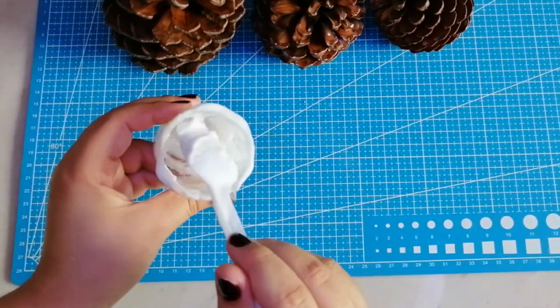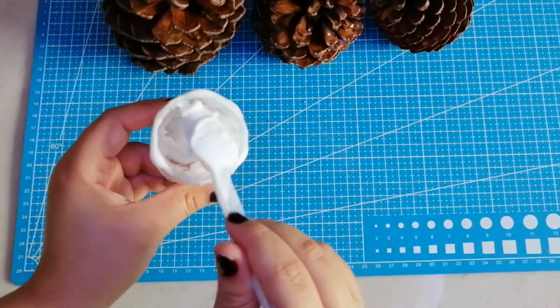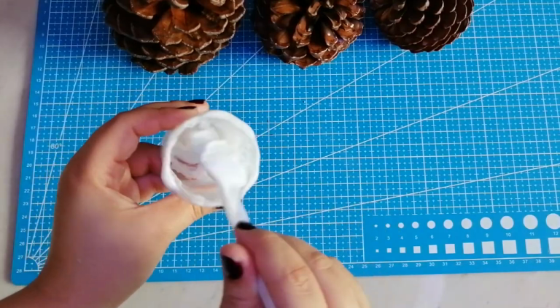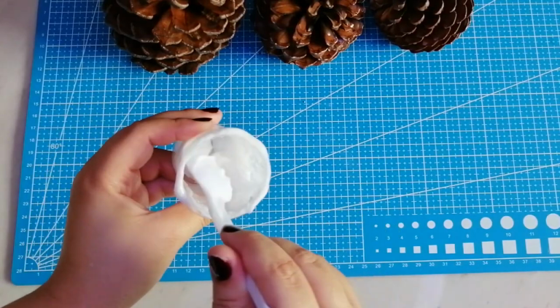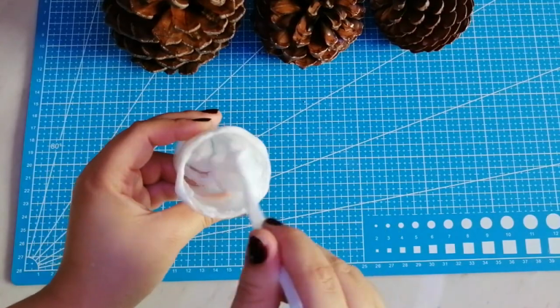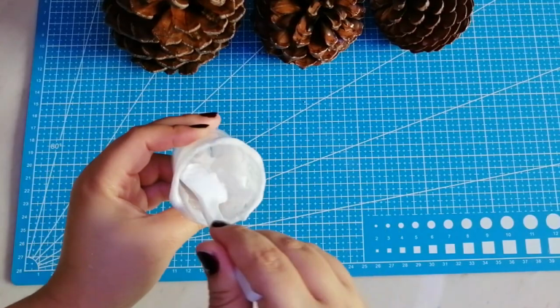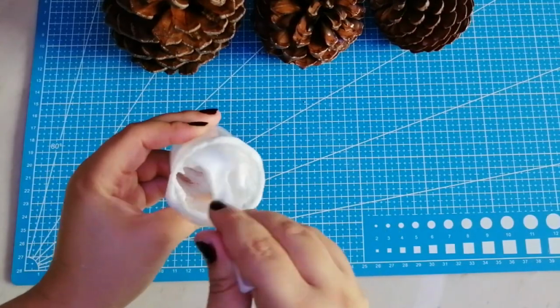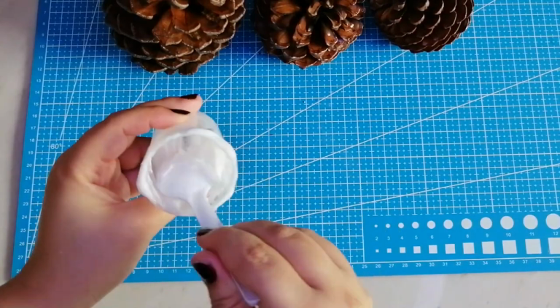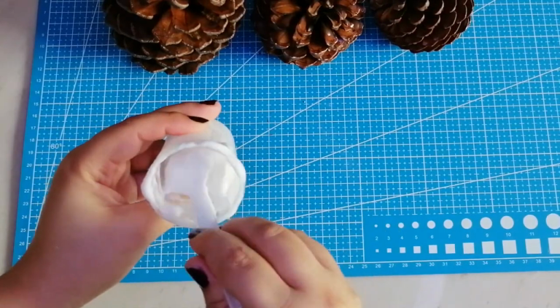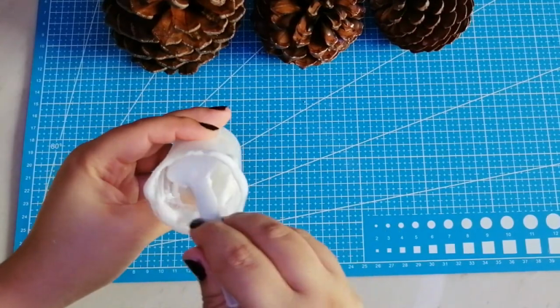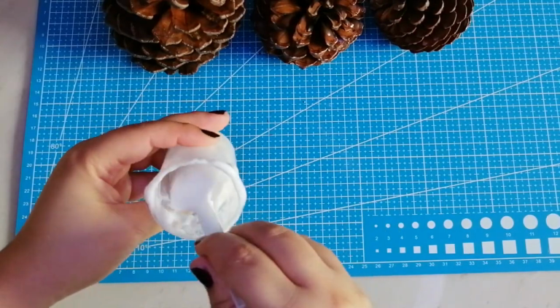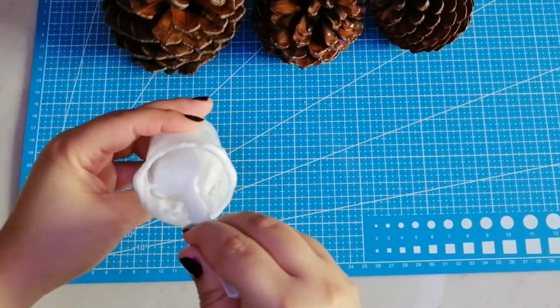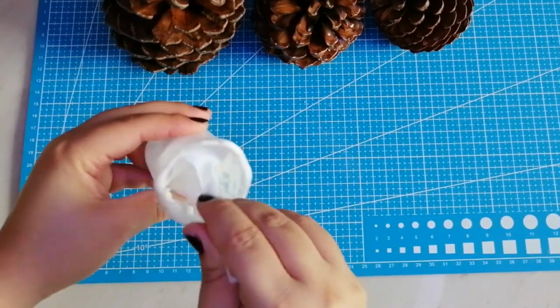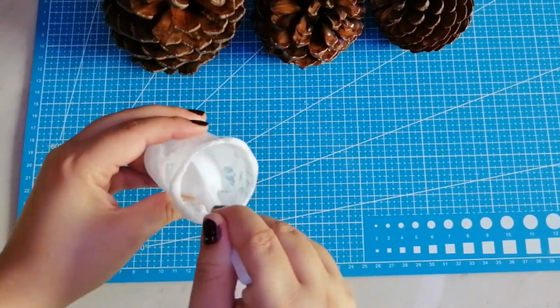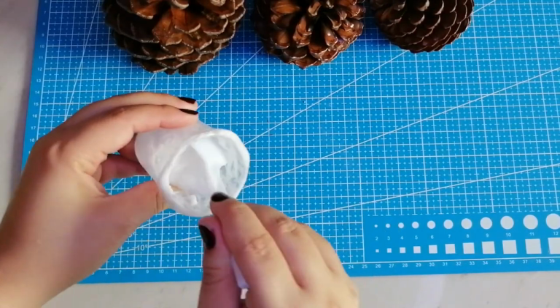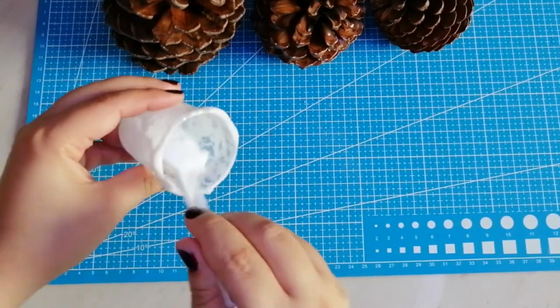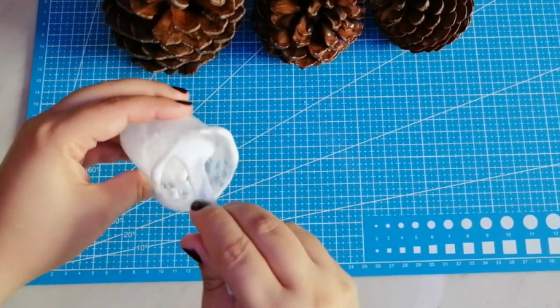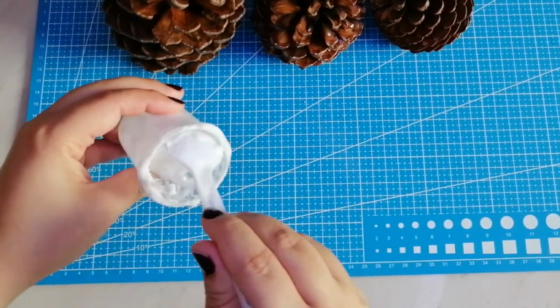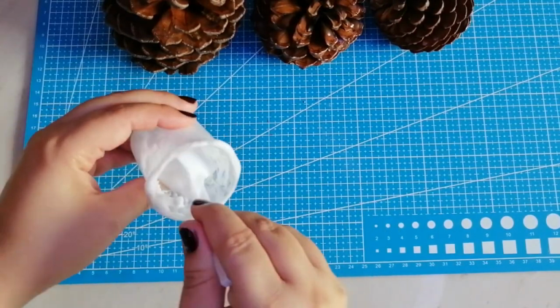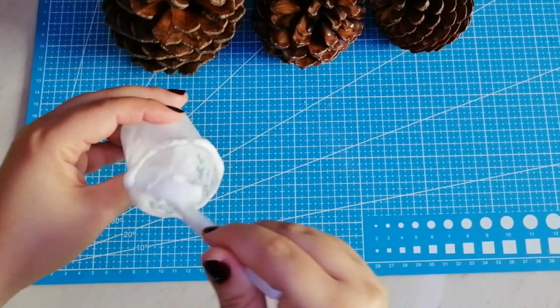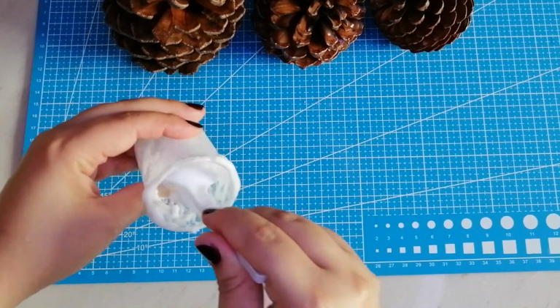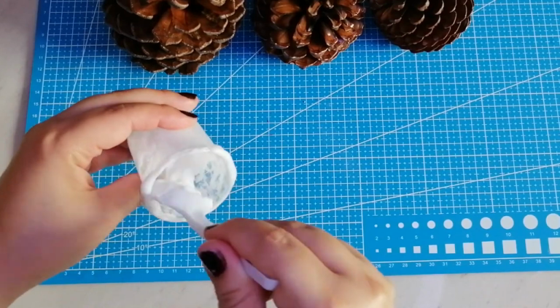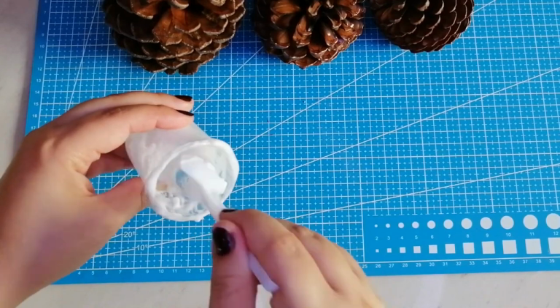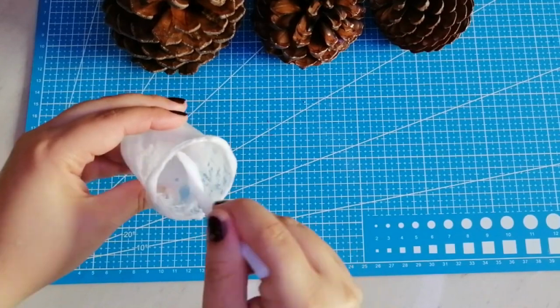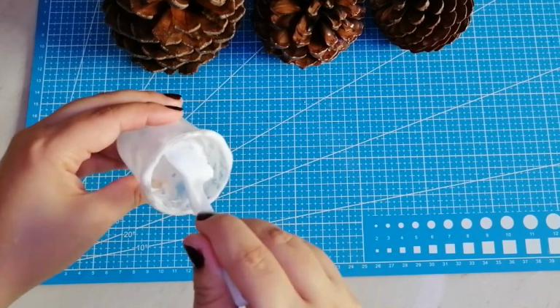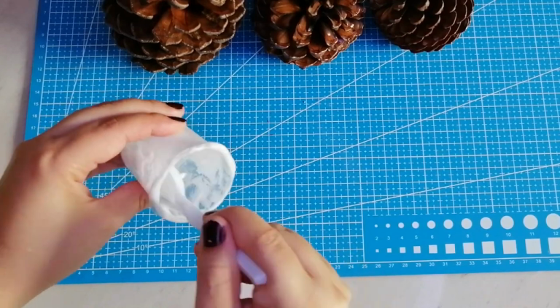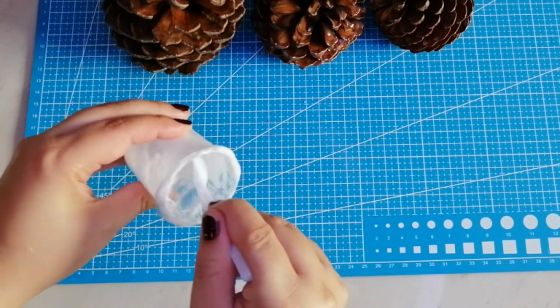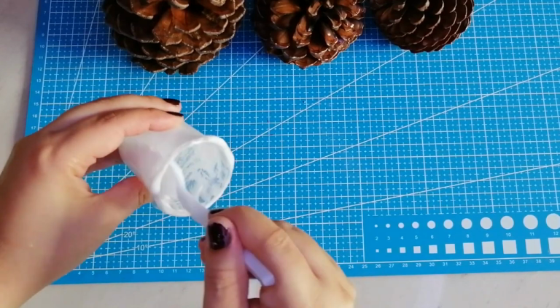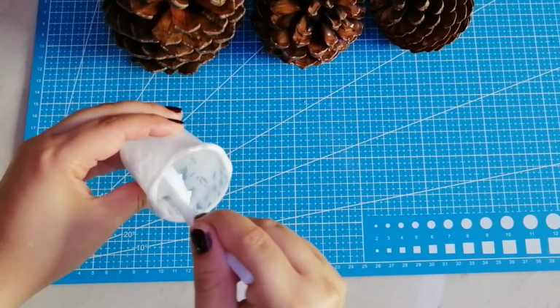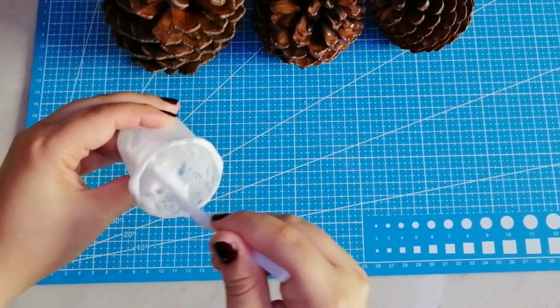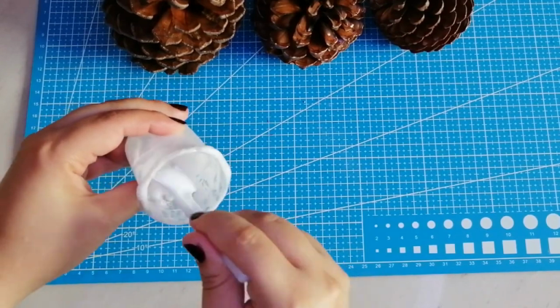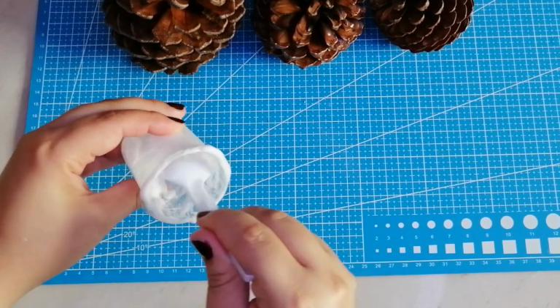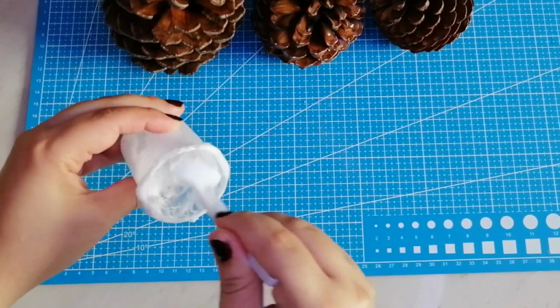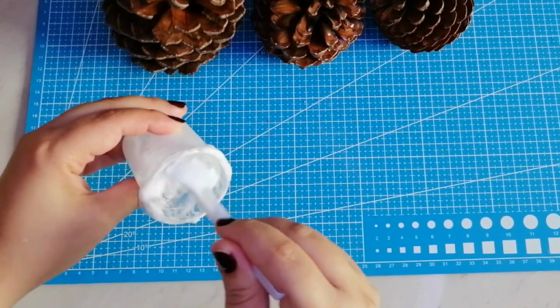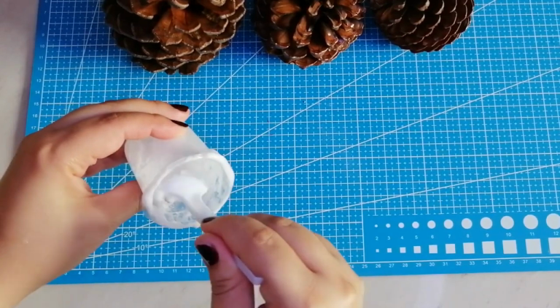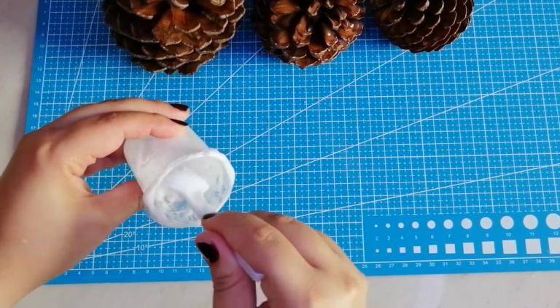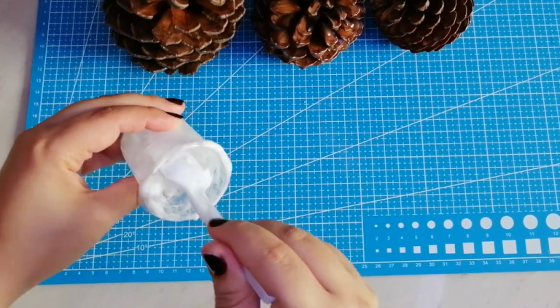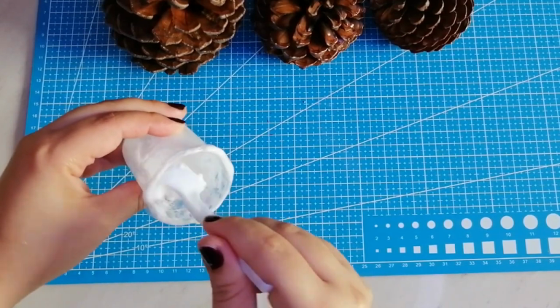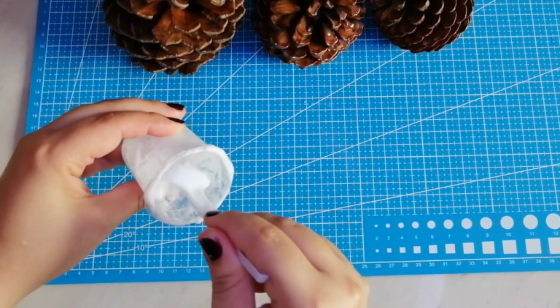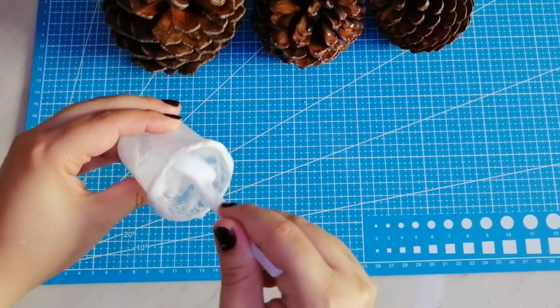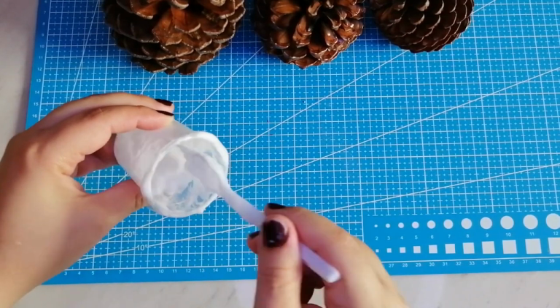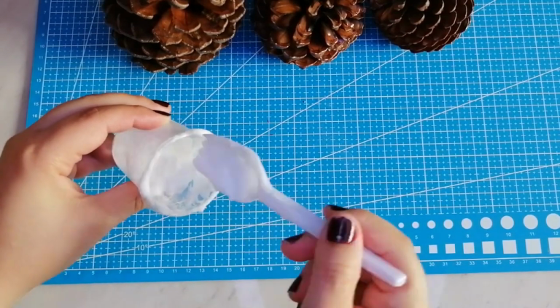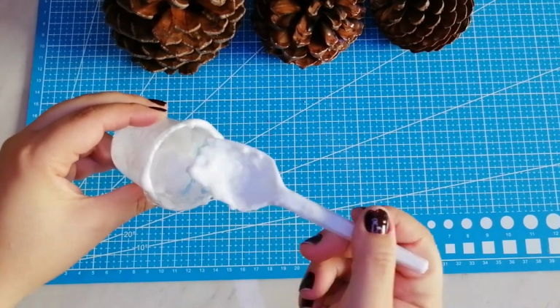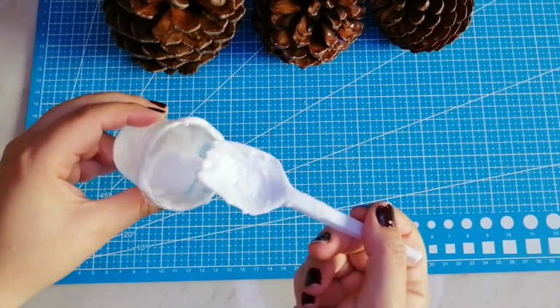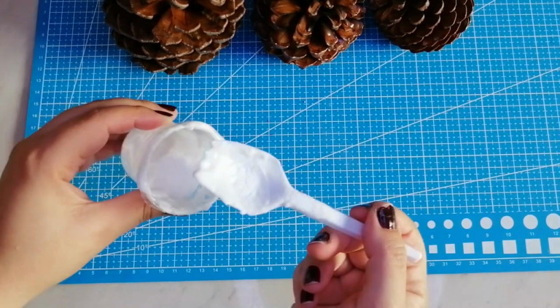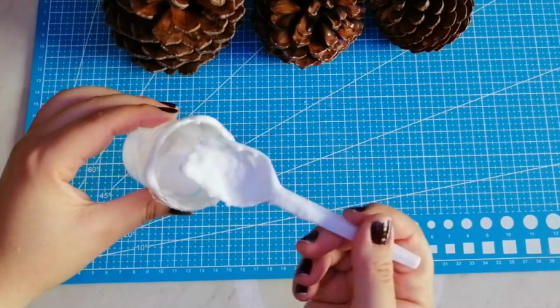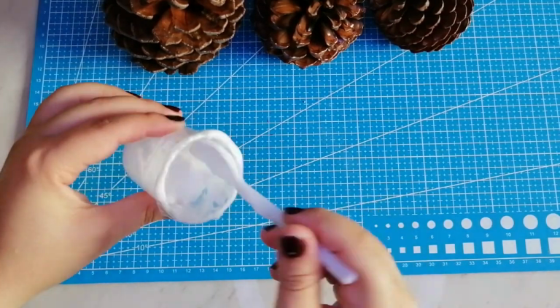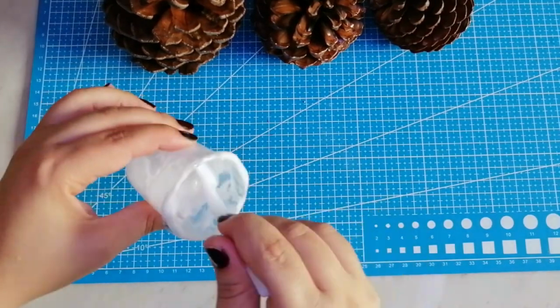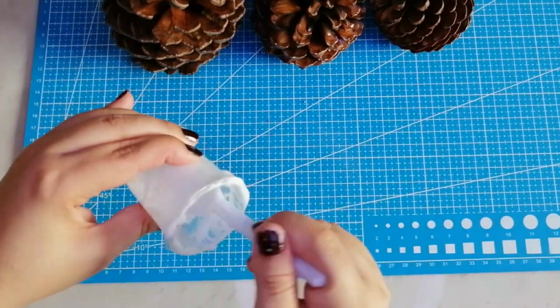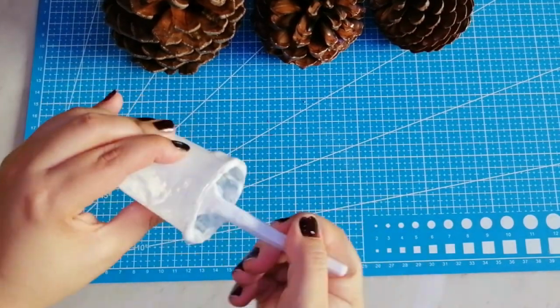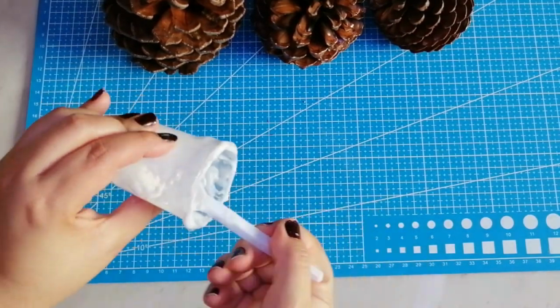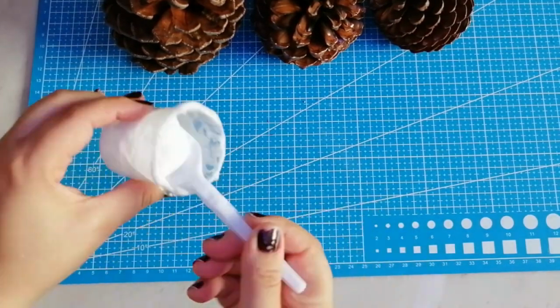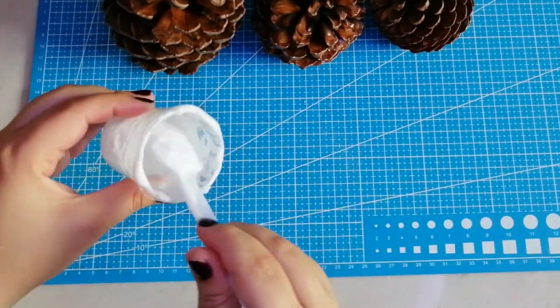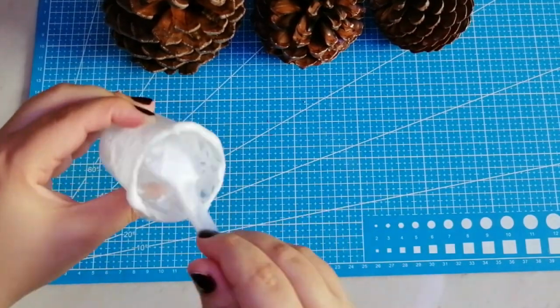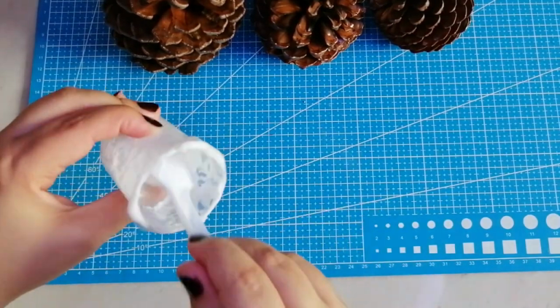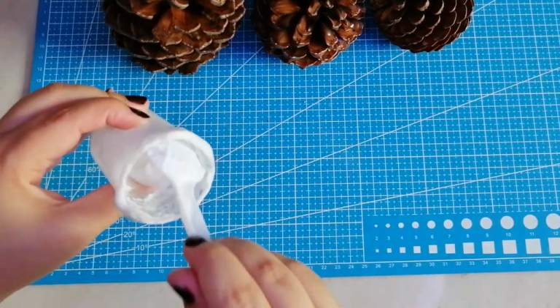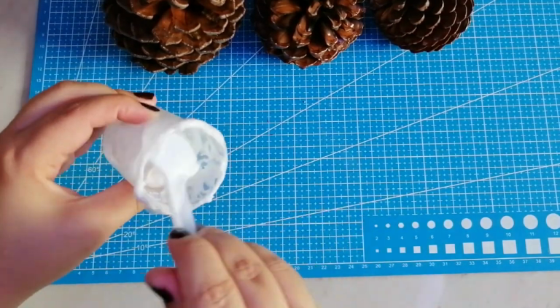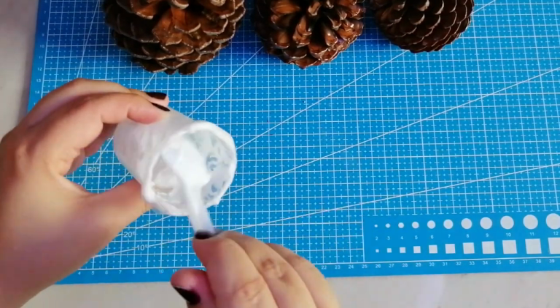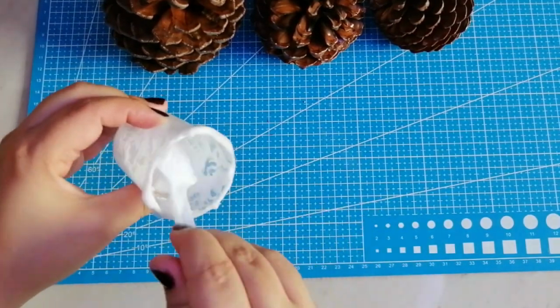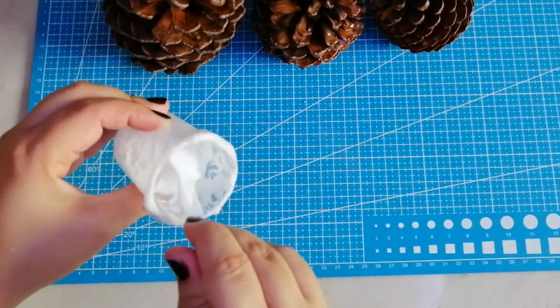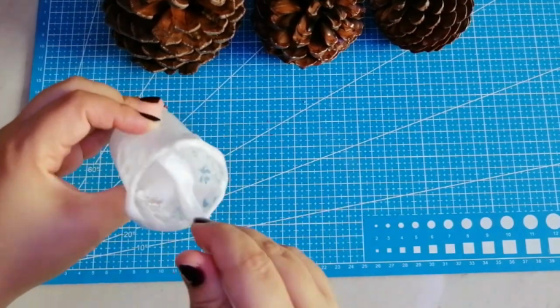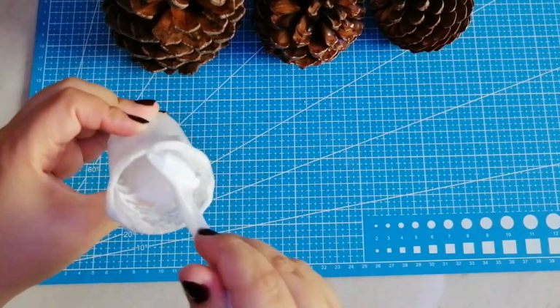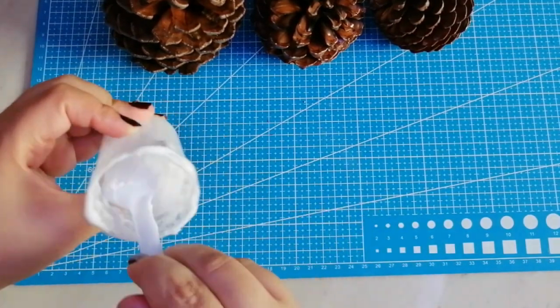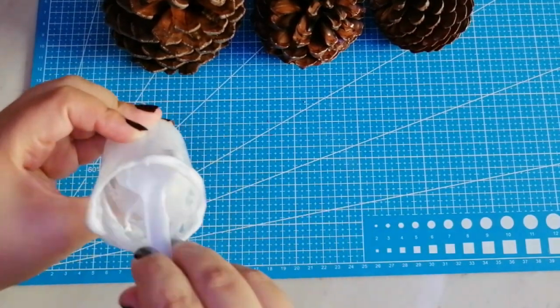Al terminar de mezclar debe quedar como si fuera arenosa. Esa es la consistencia que debe tener.